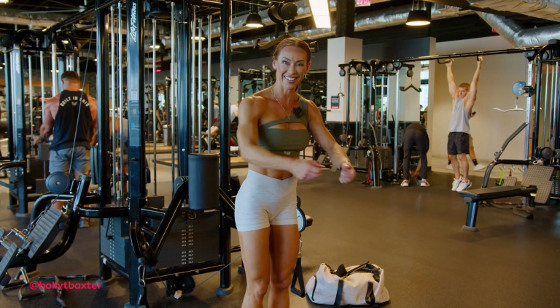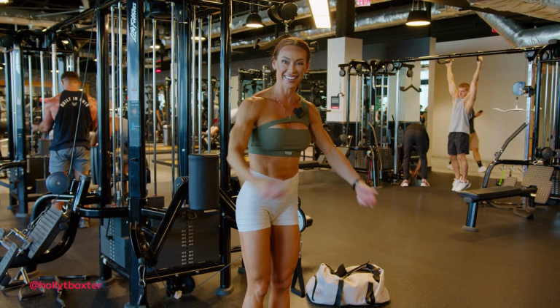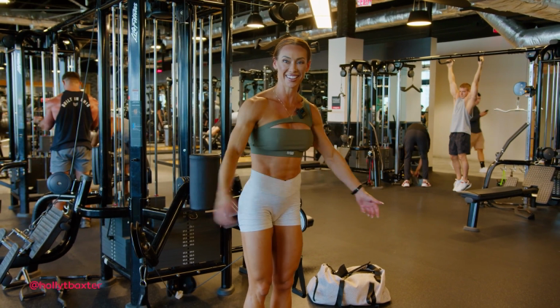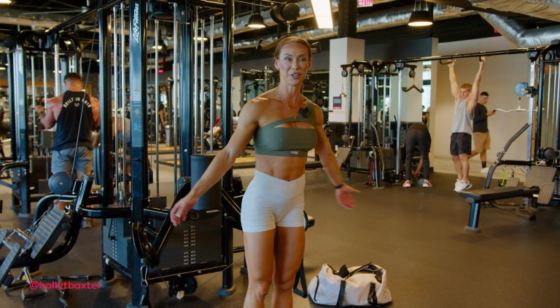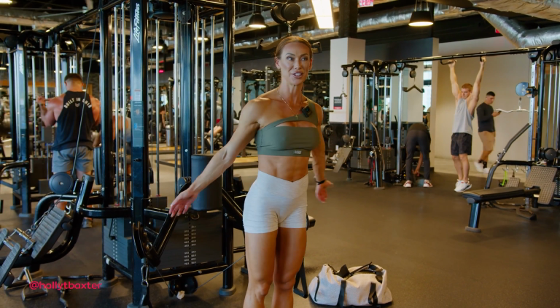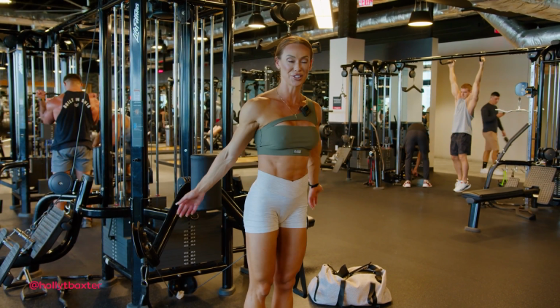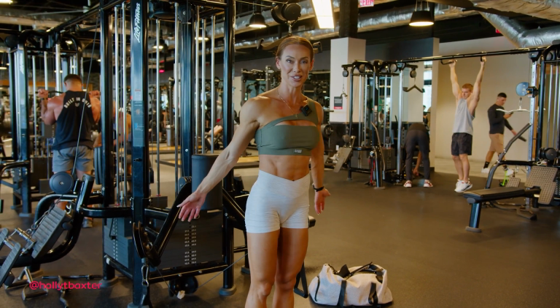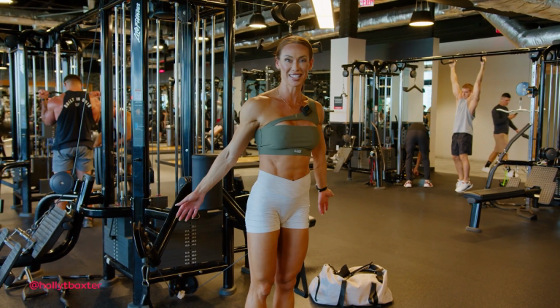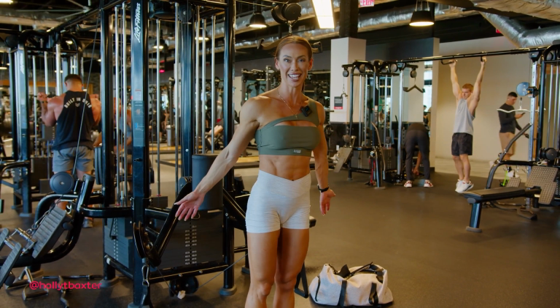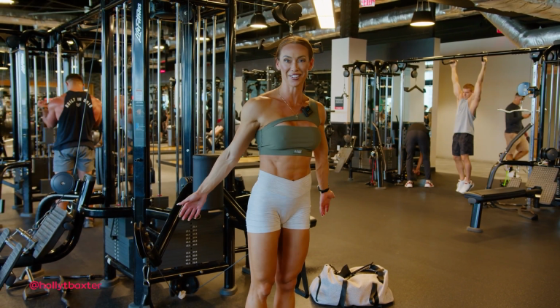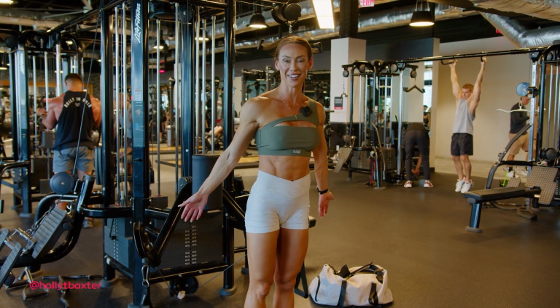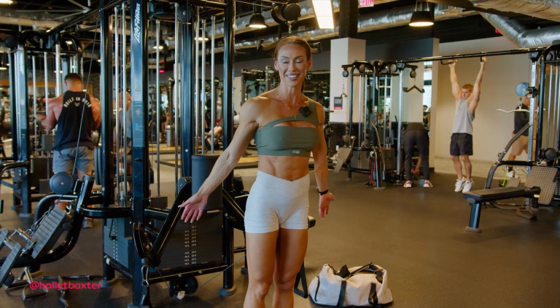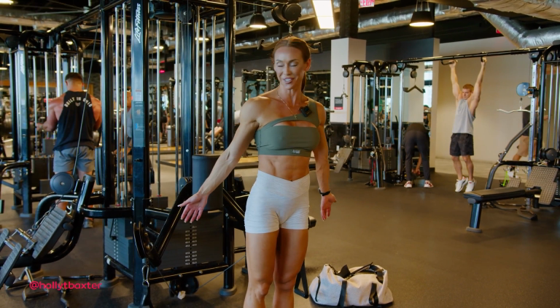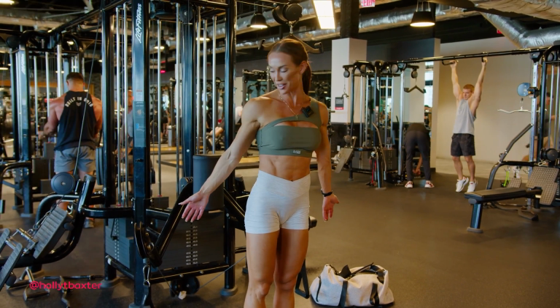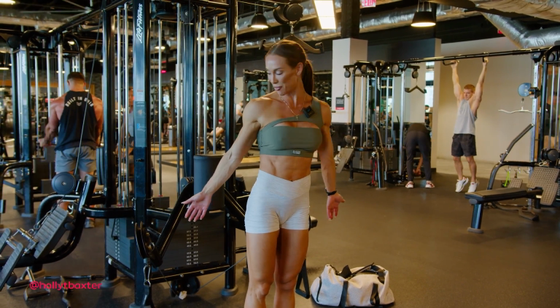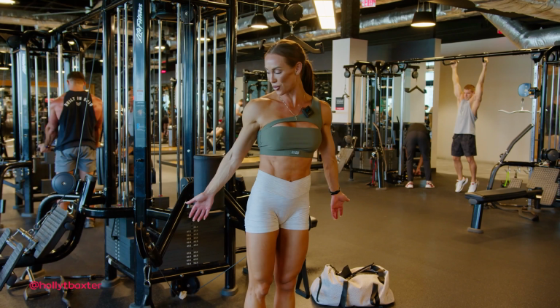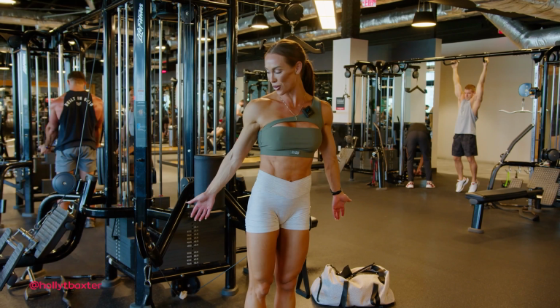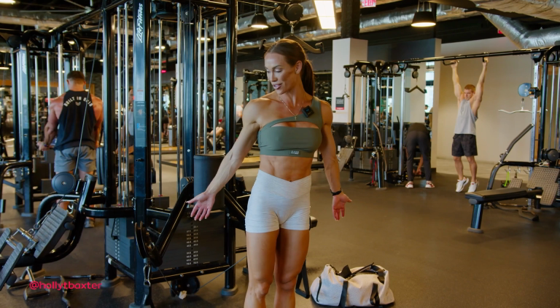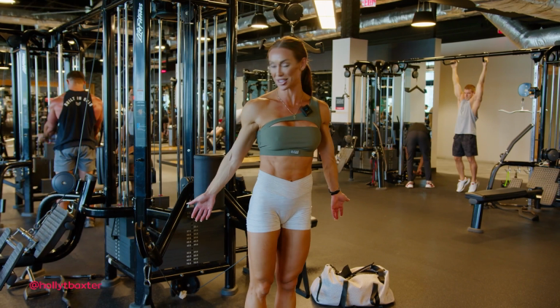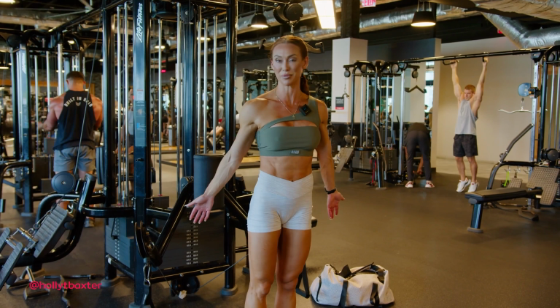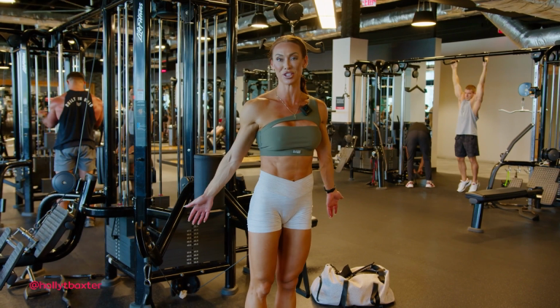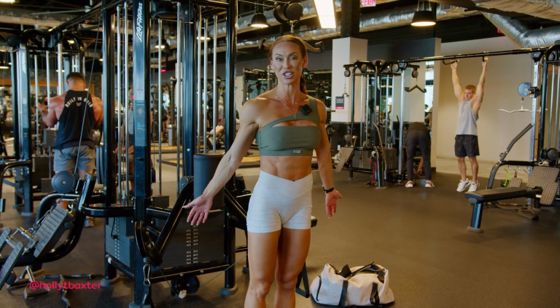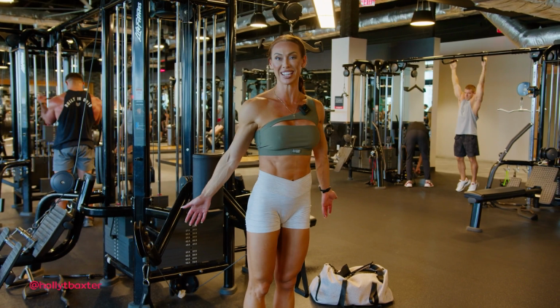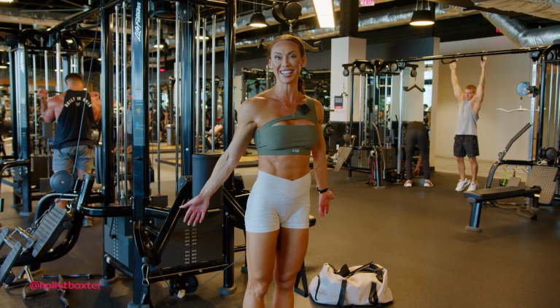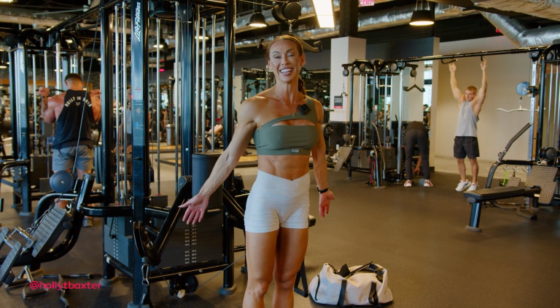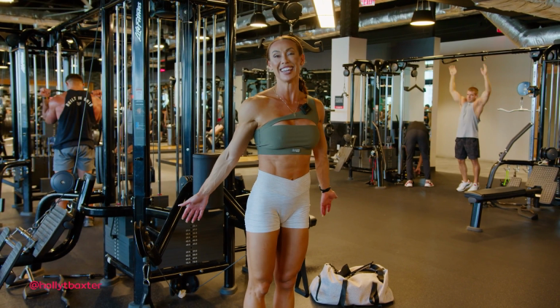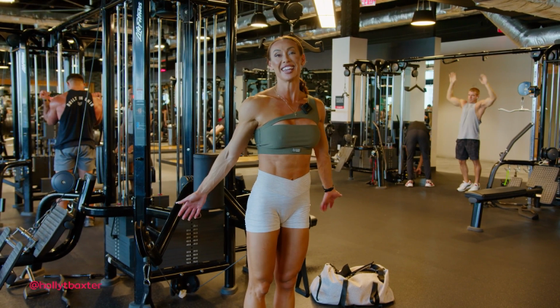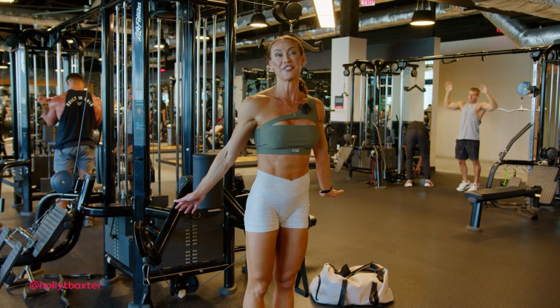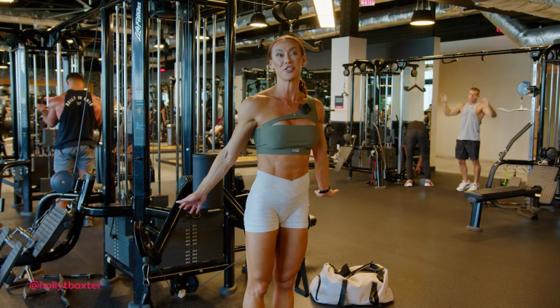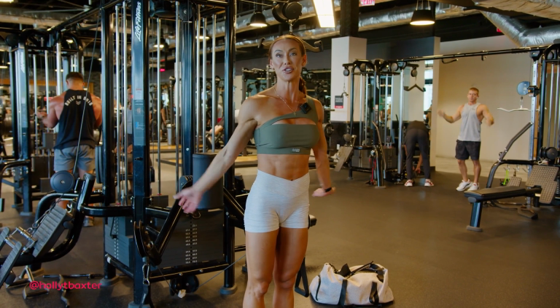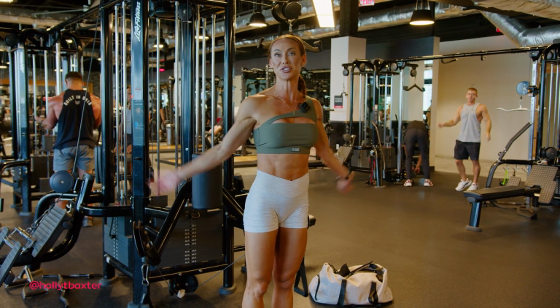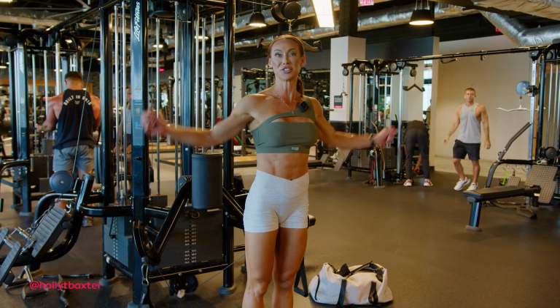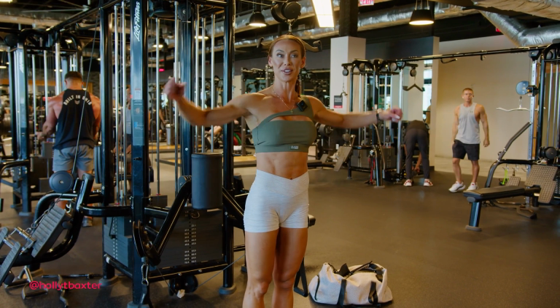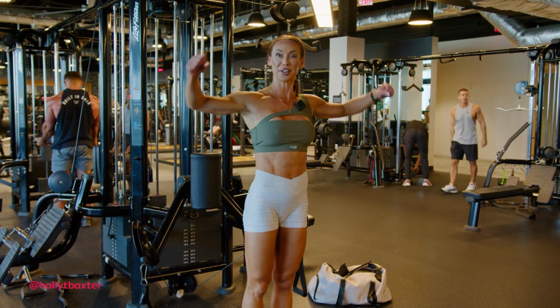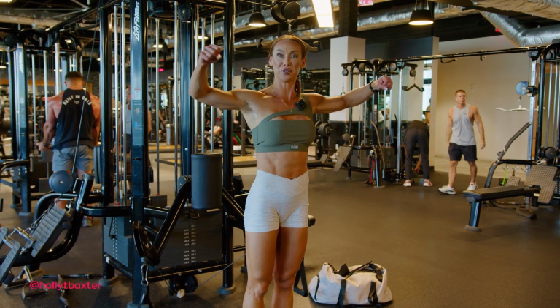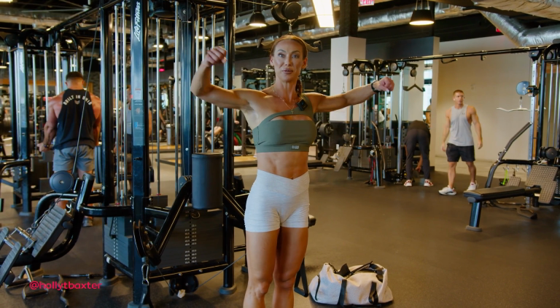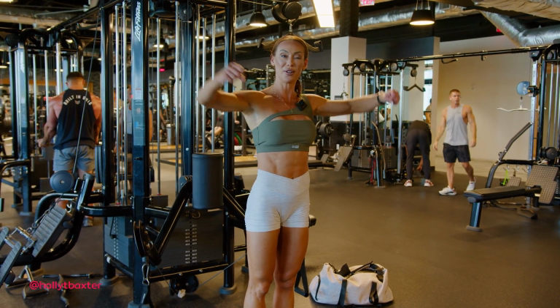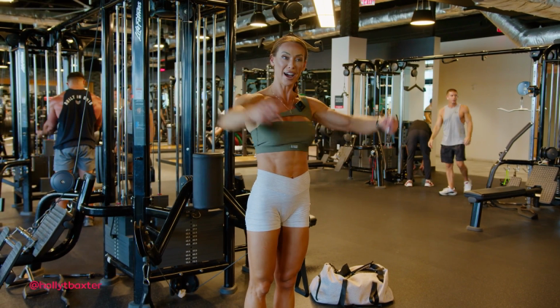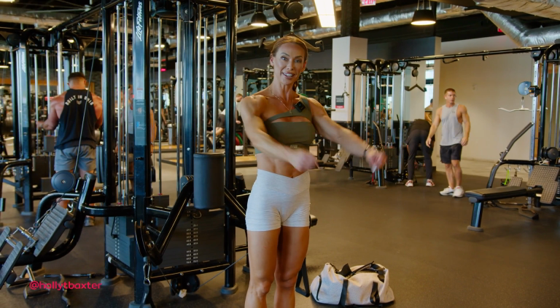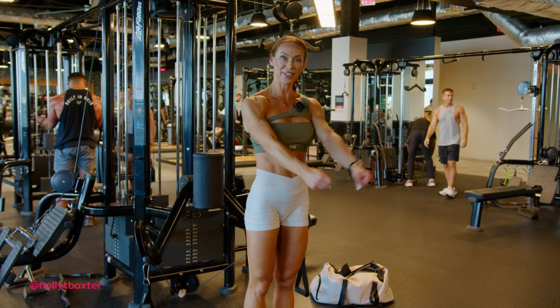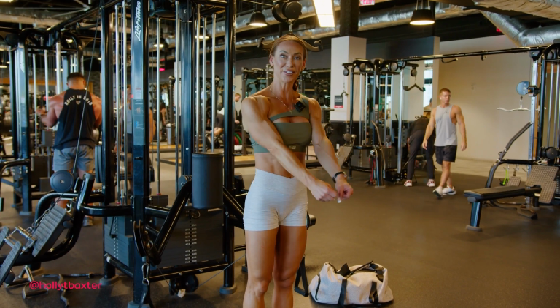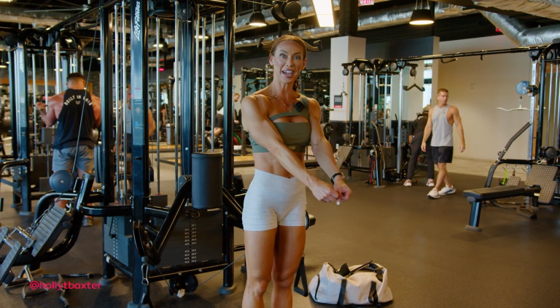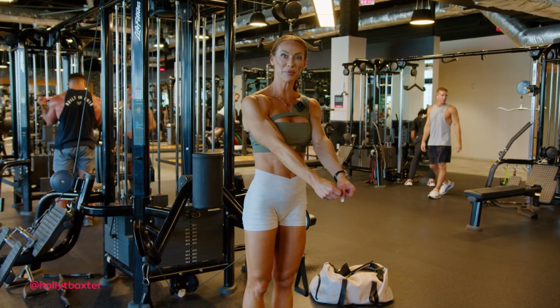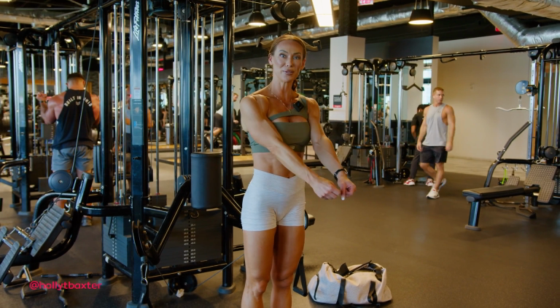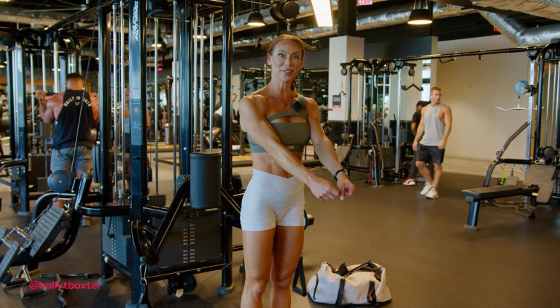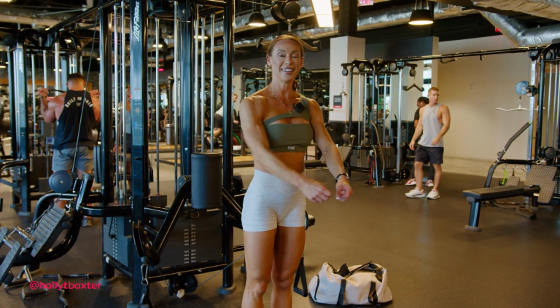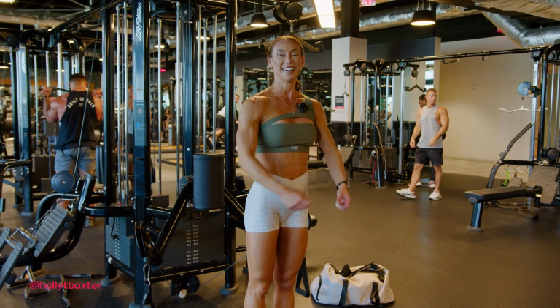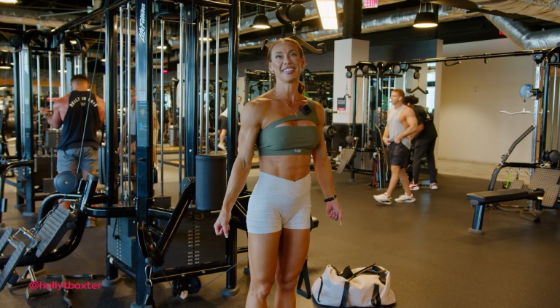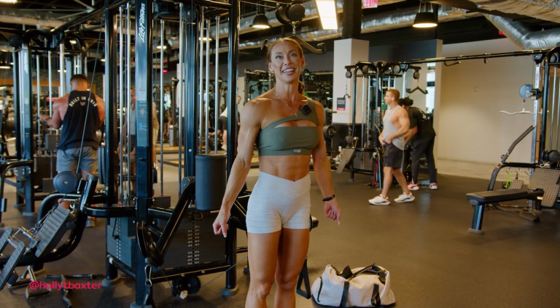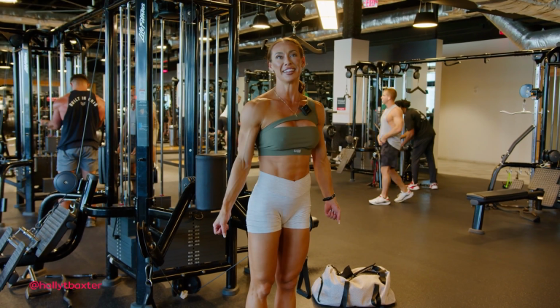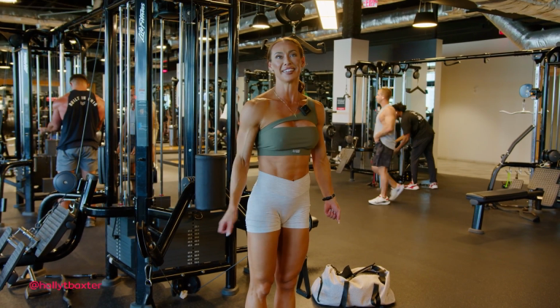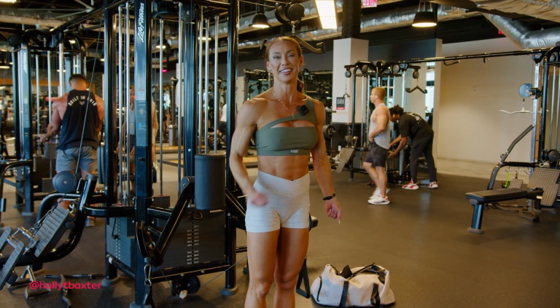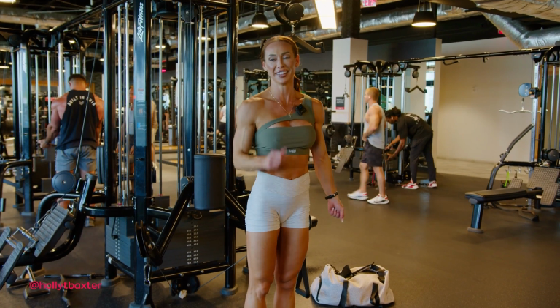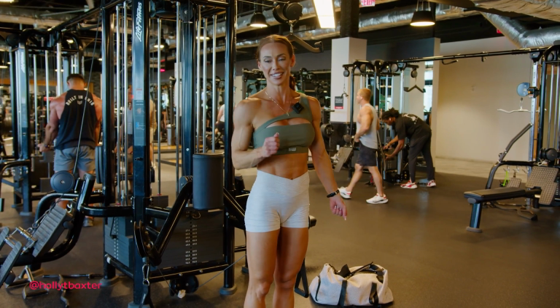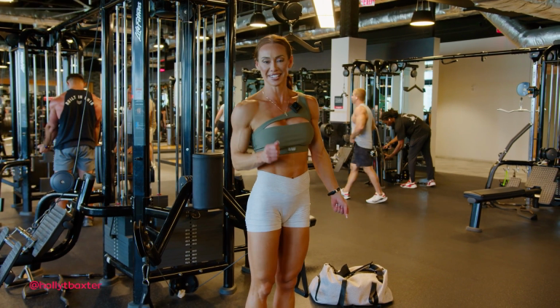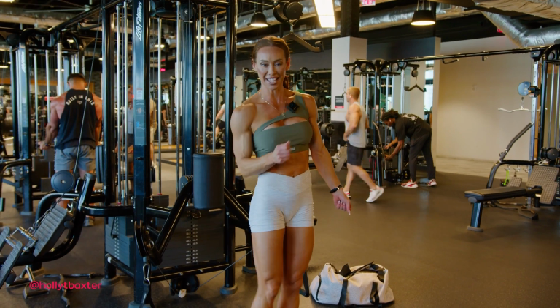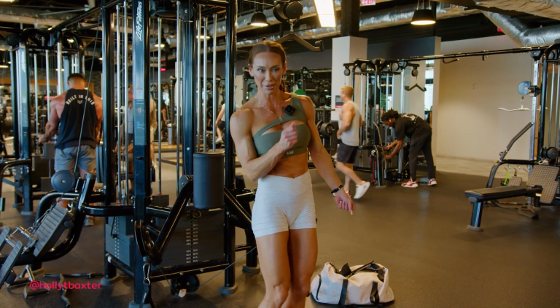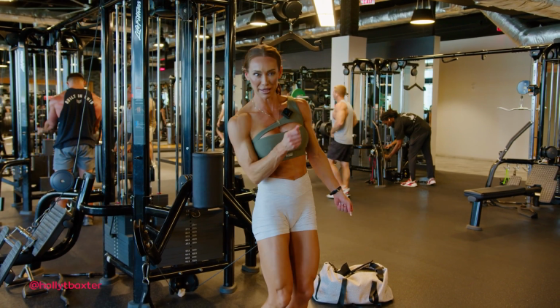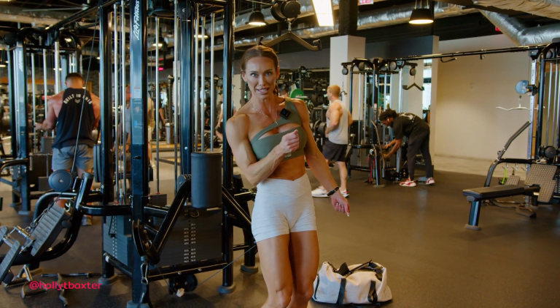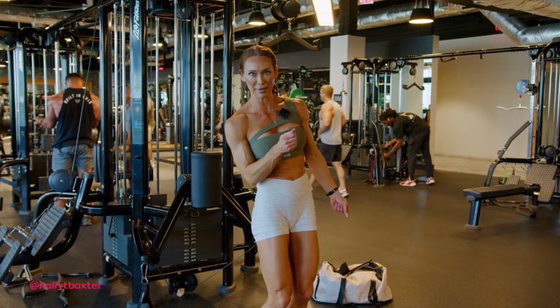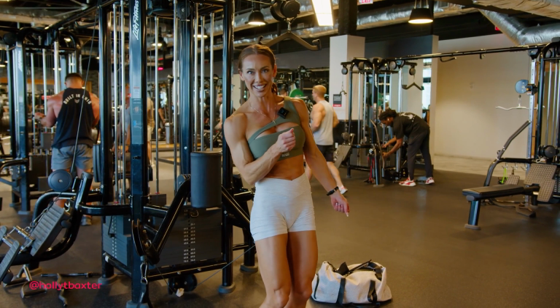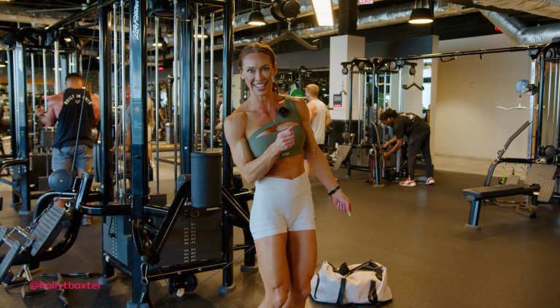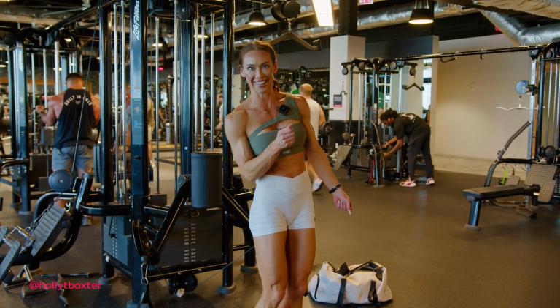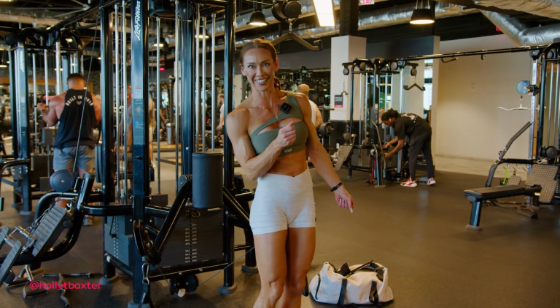So when you set yourself up for this machine, if you're used to doing a normal high-to-low cable, take the pins back down.